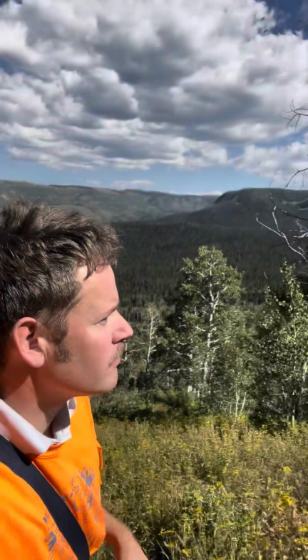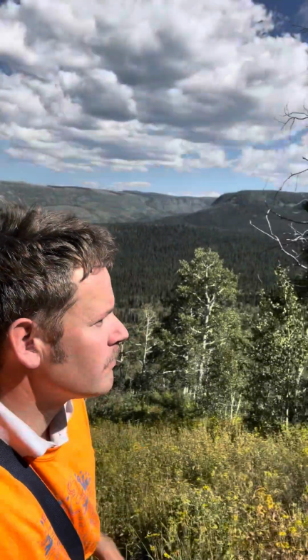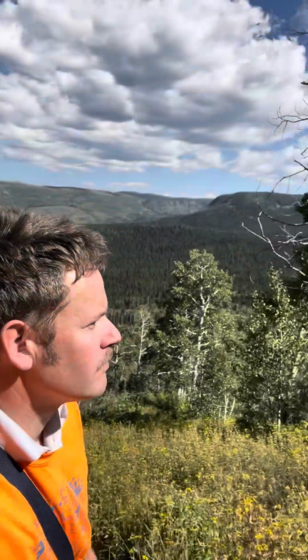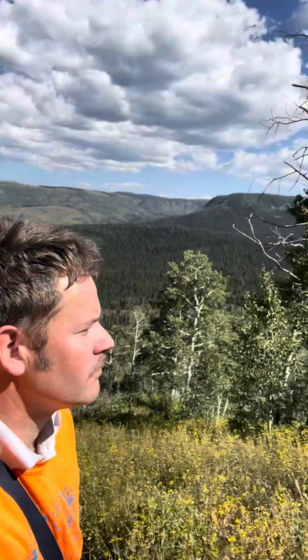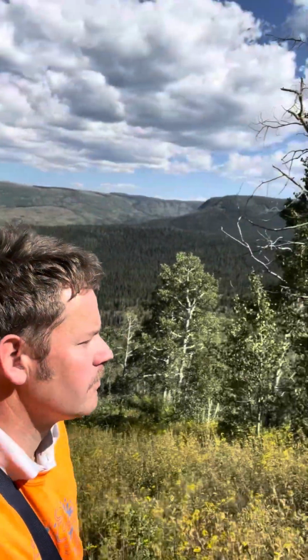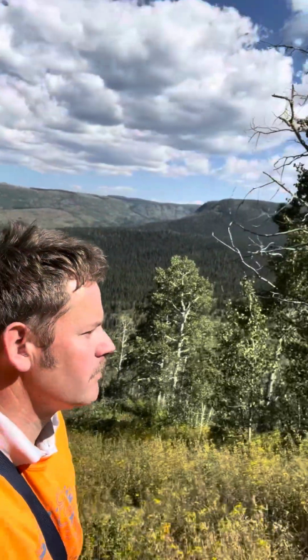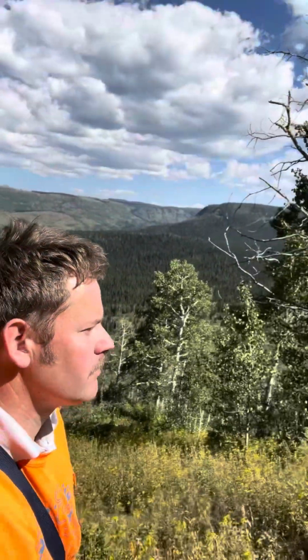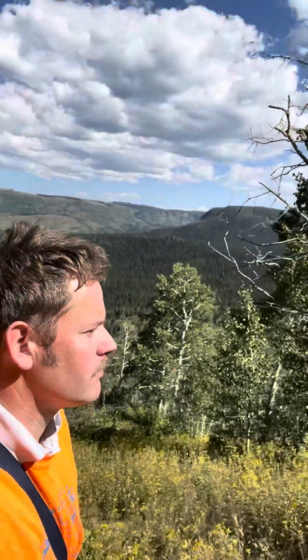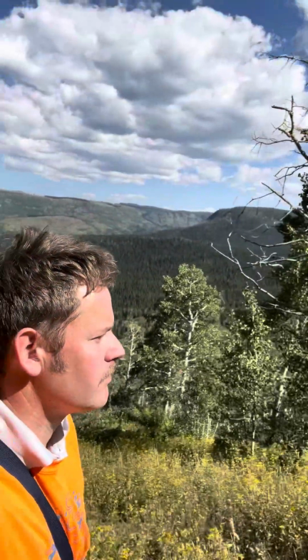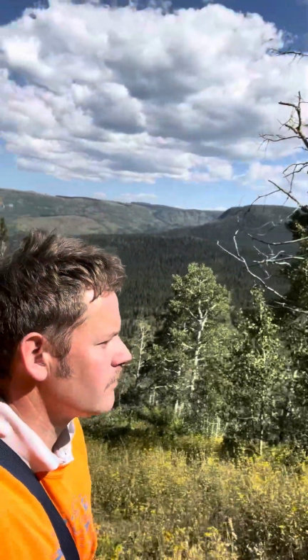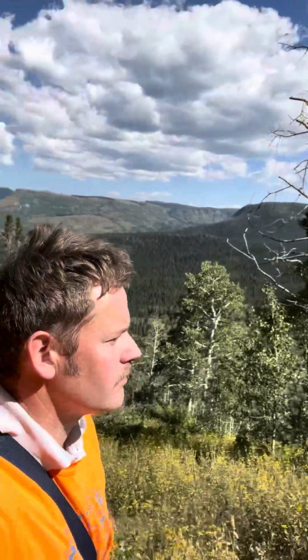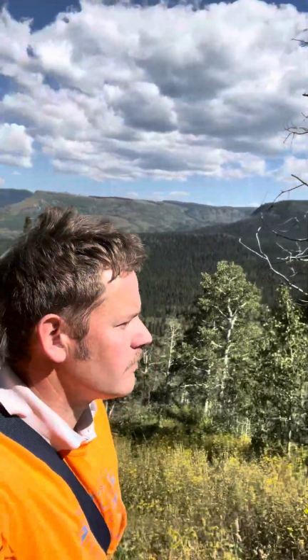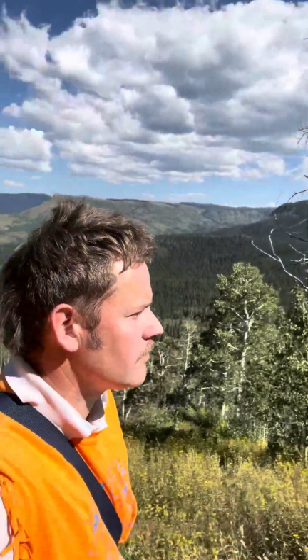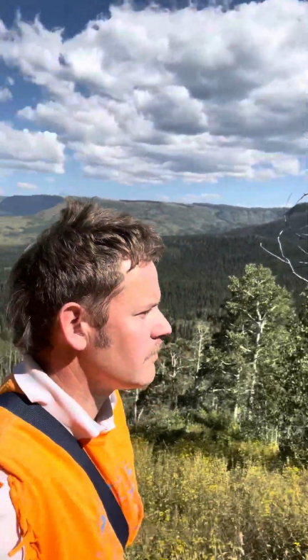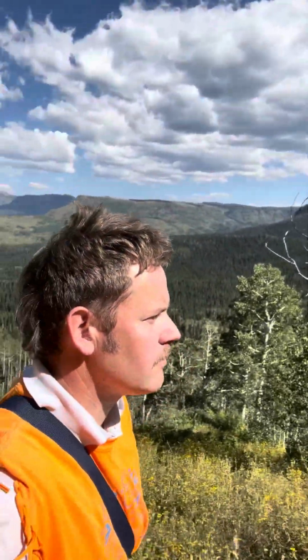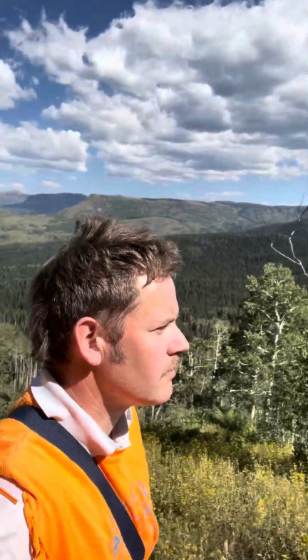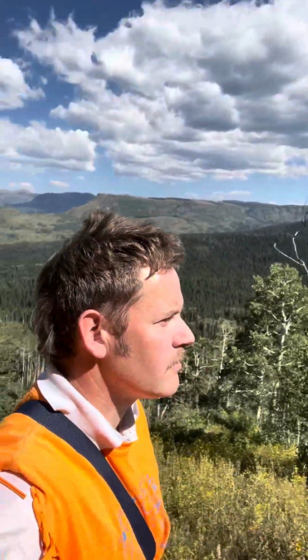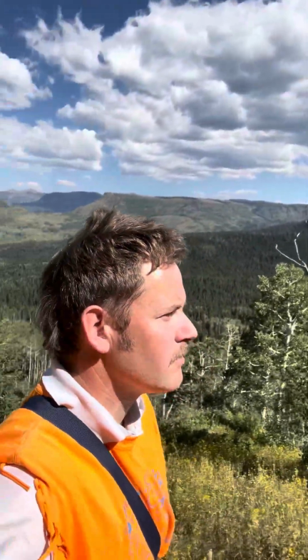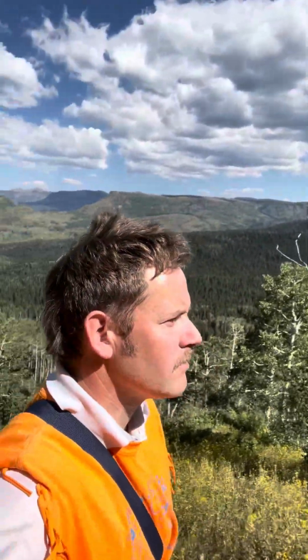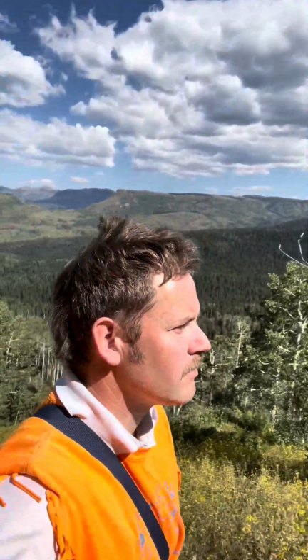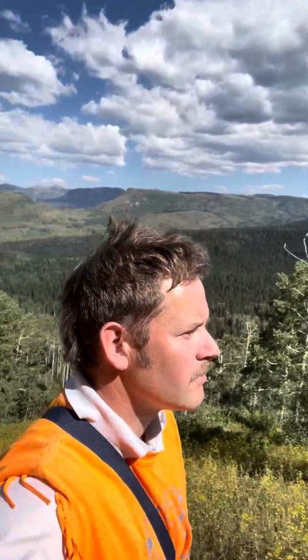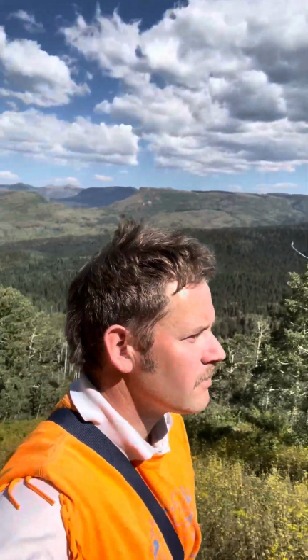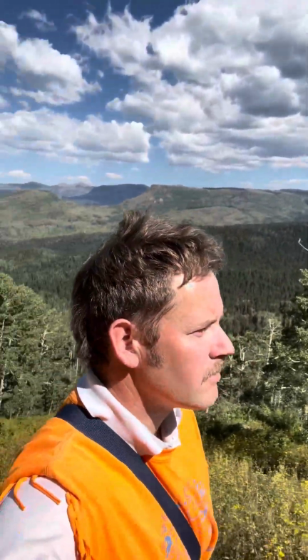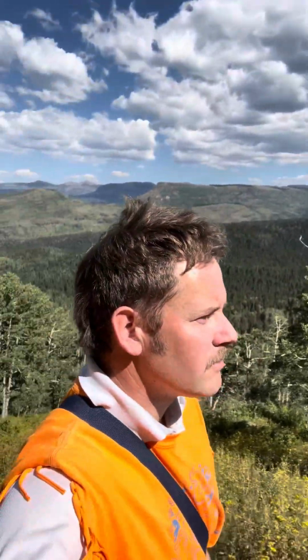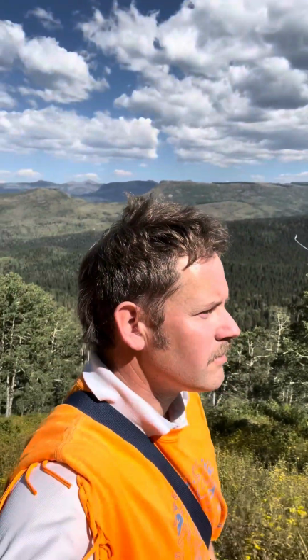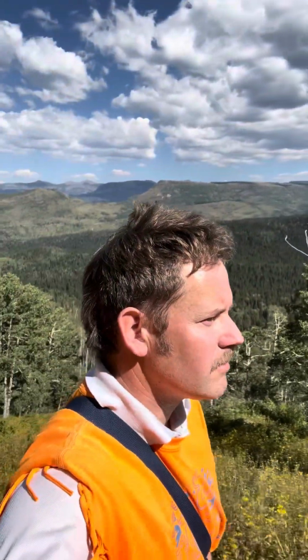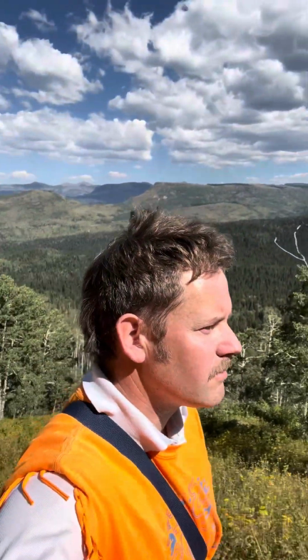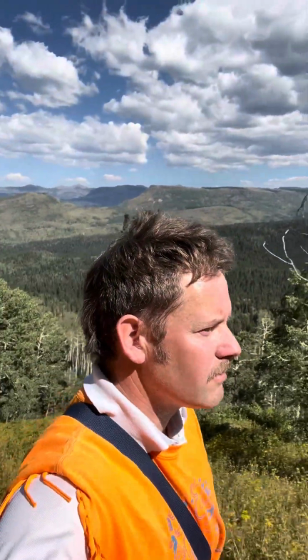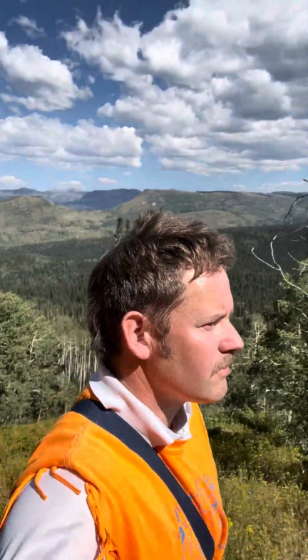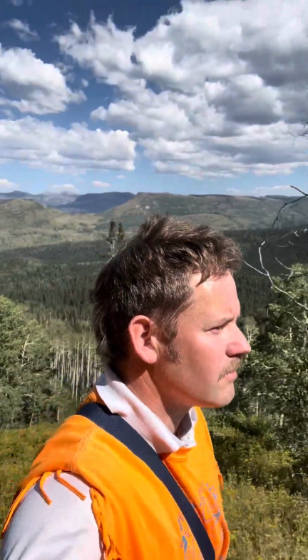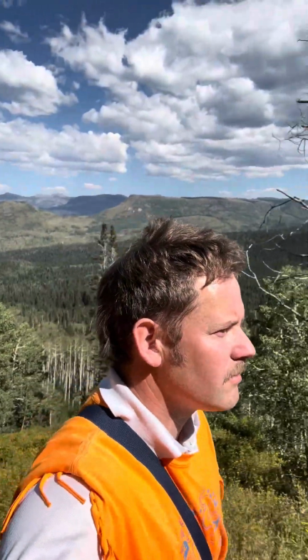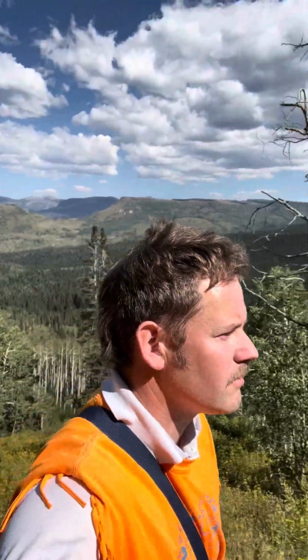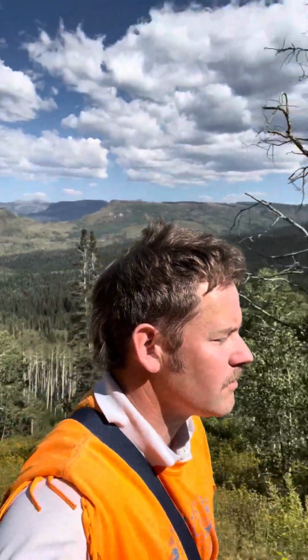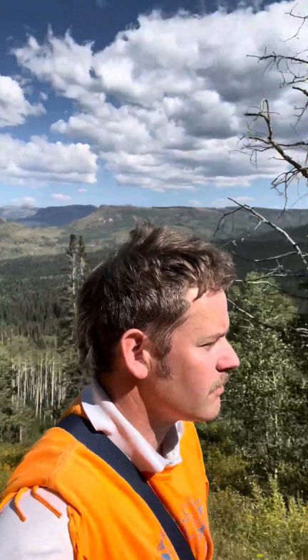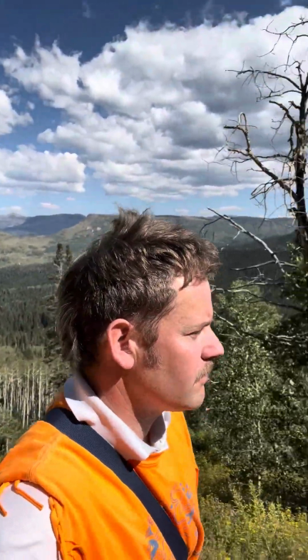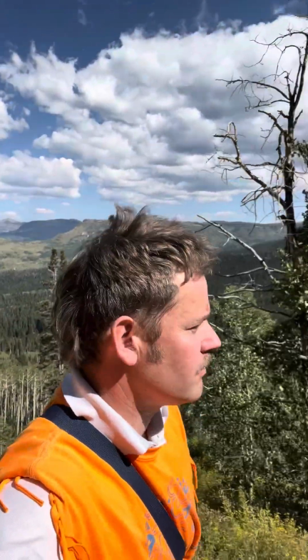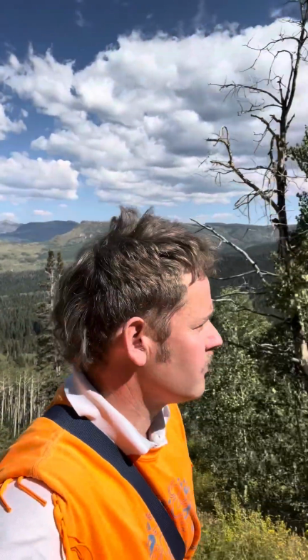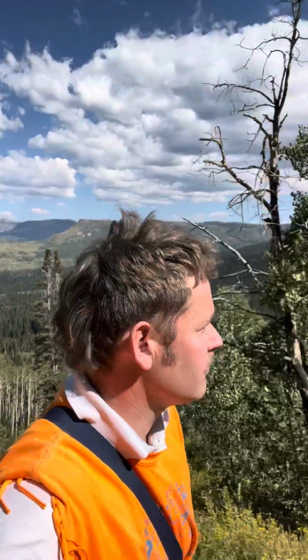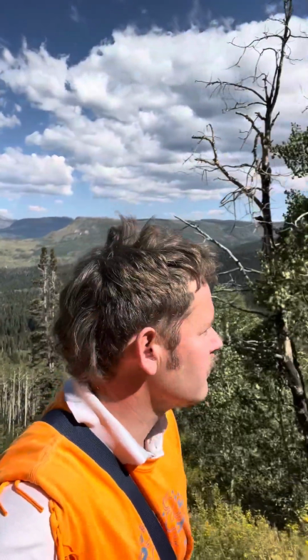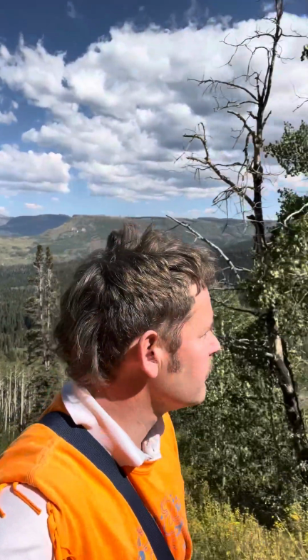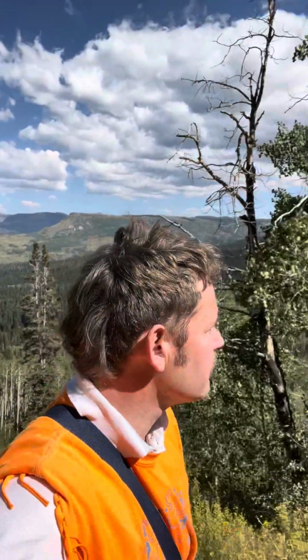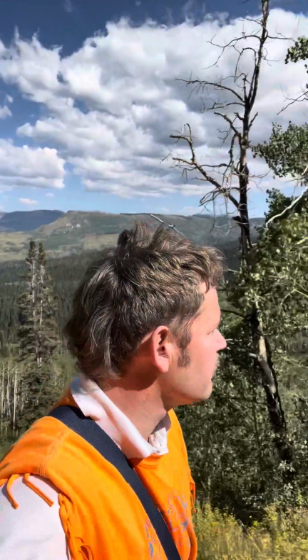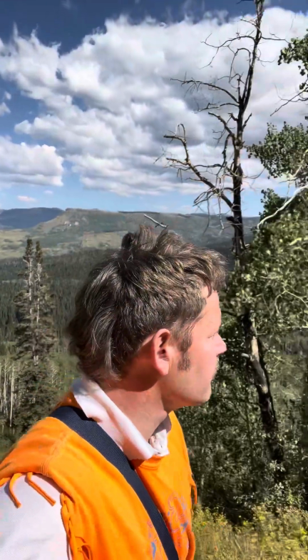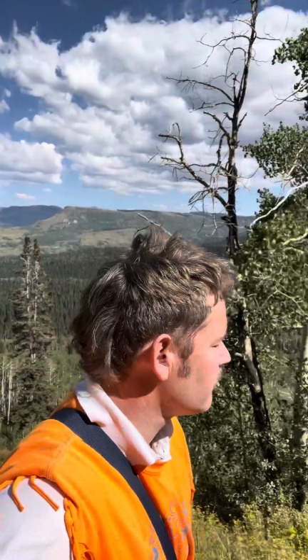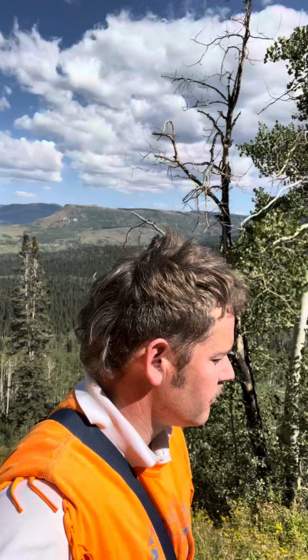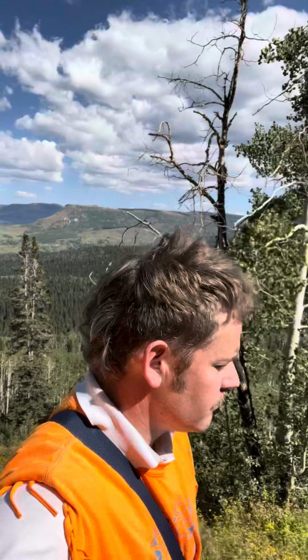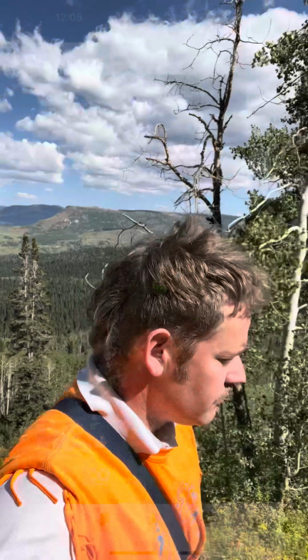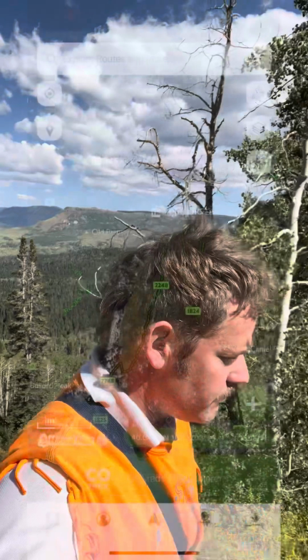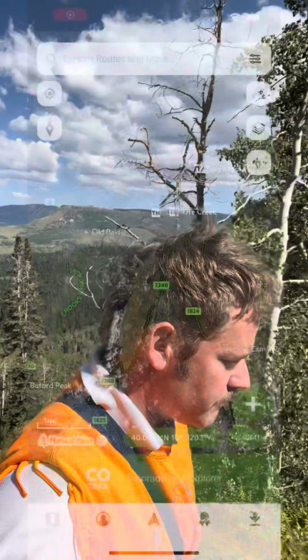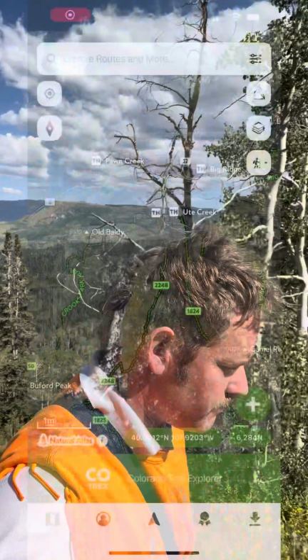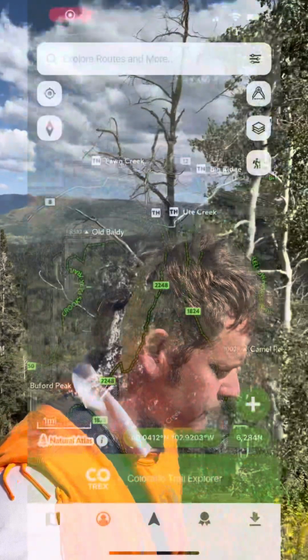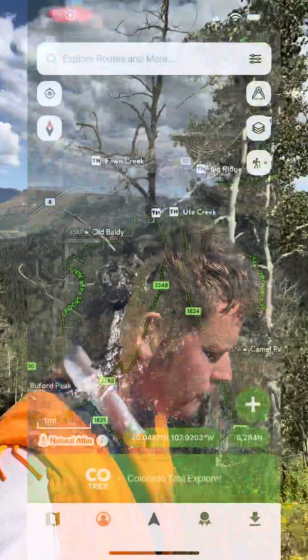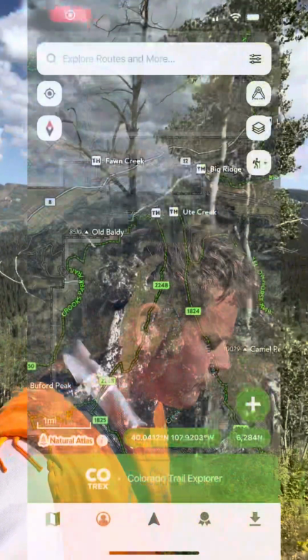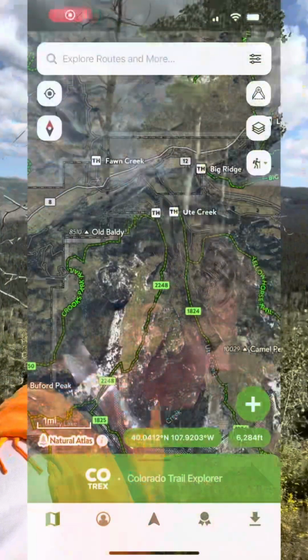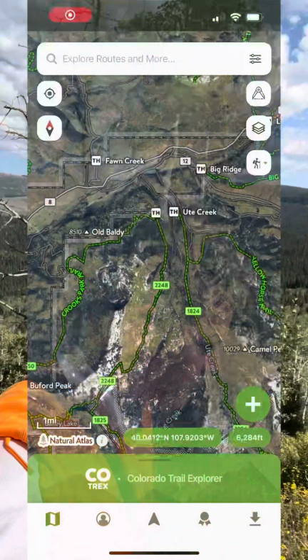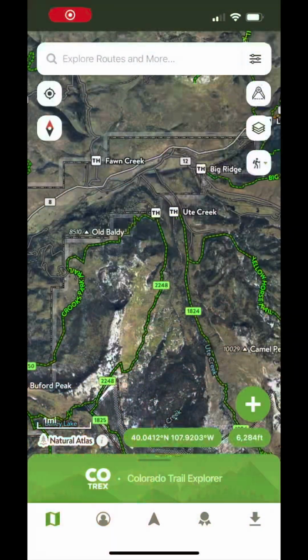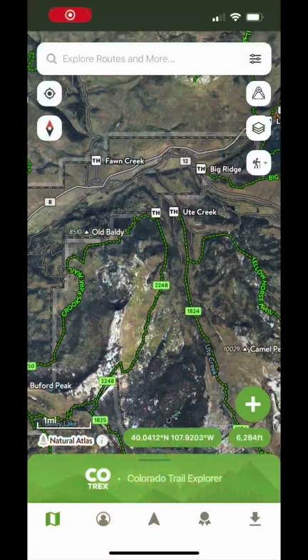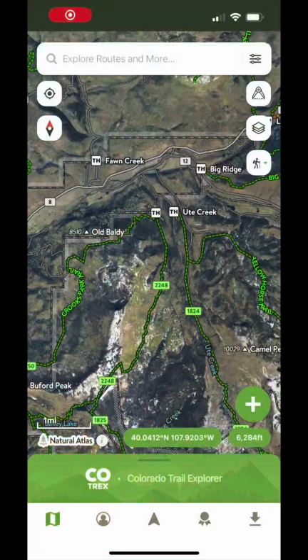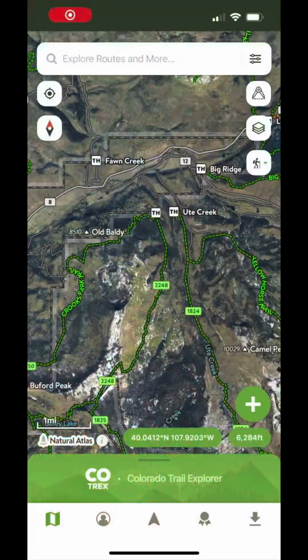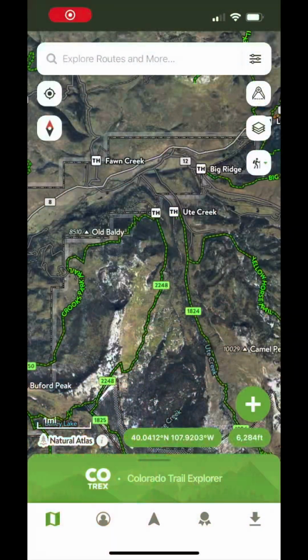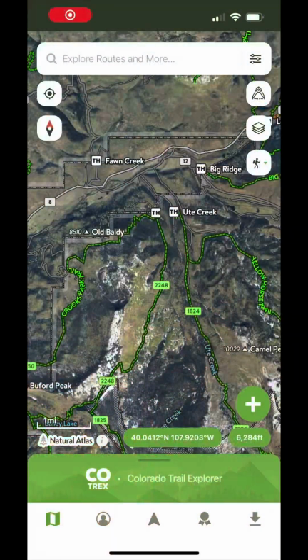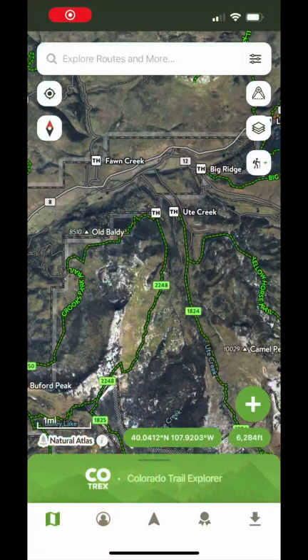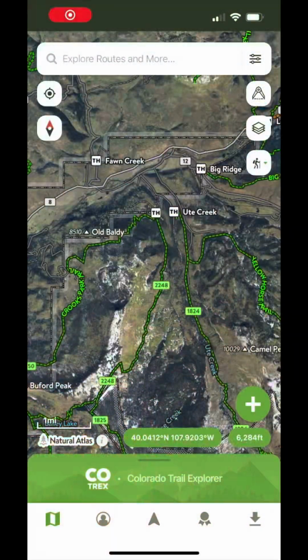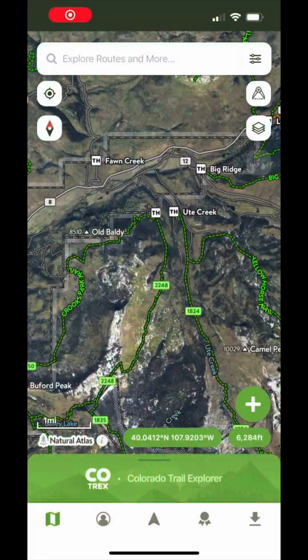Come along with me as I give an example of how I use Cotrex on a summer hike to scope out places to cross-country downhill ski.